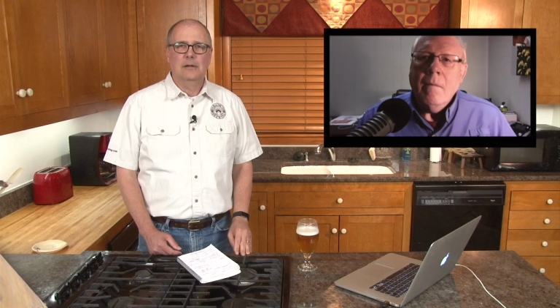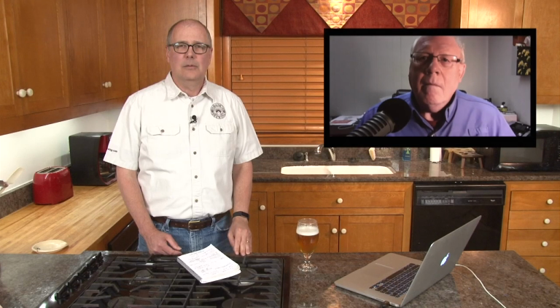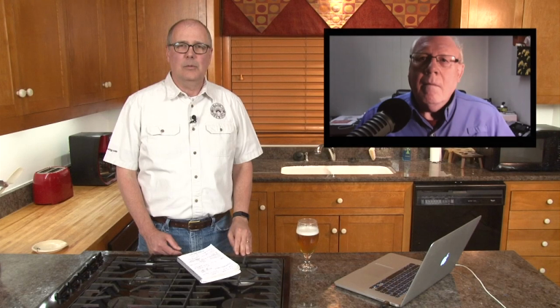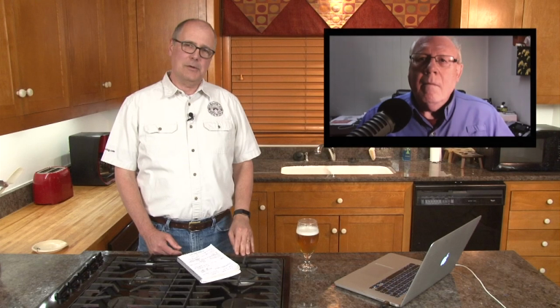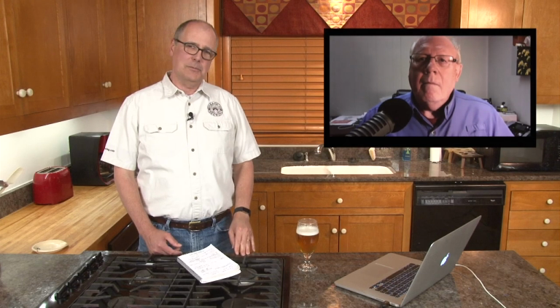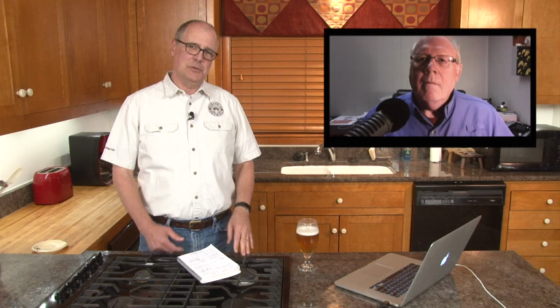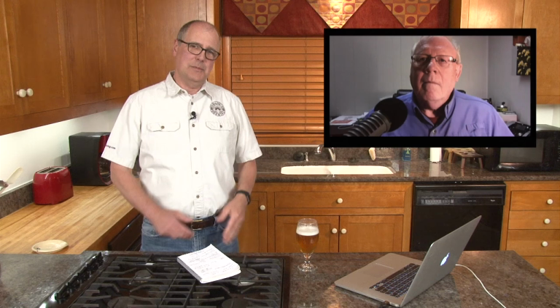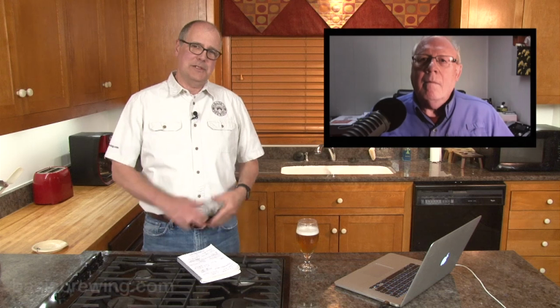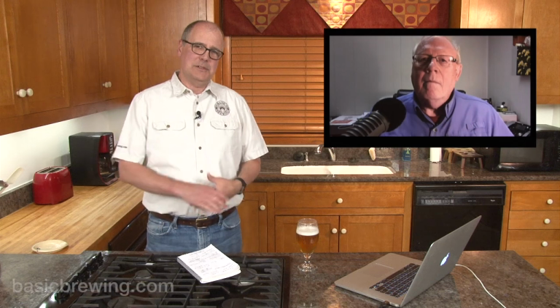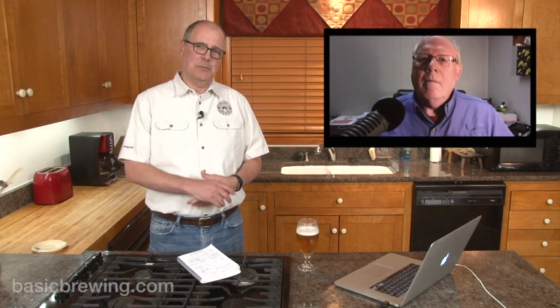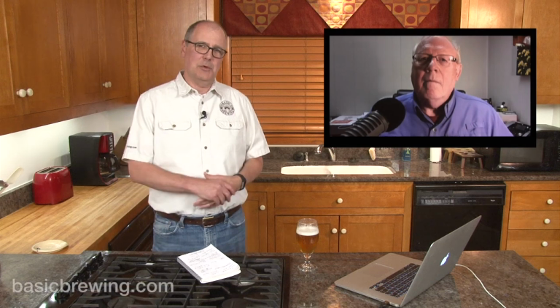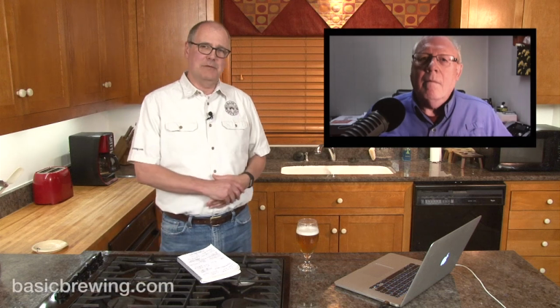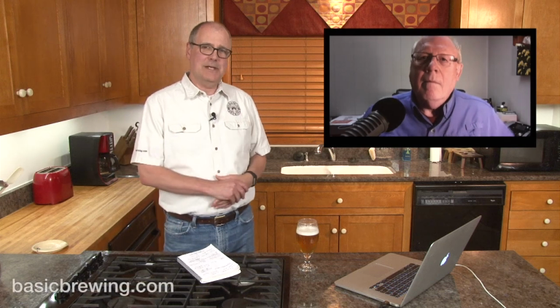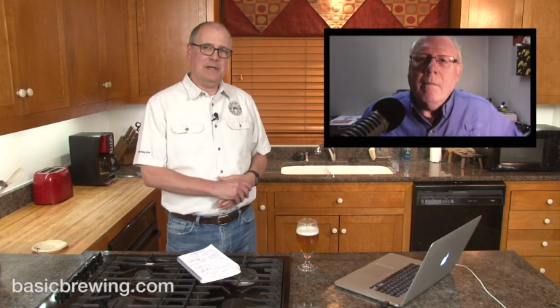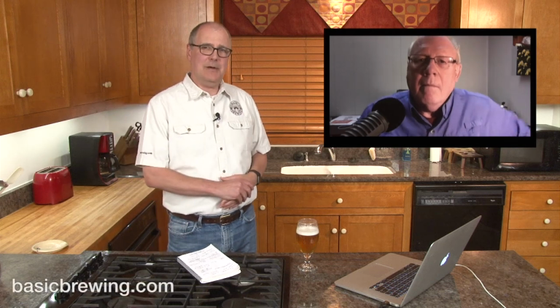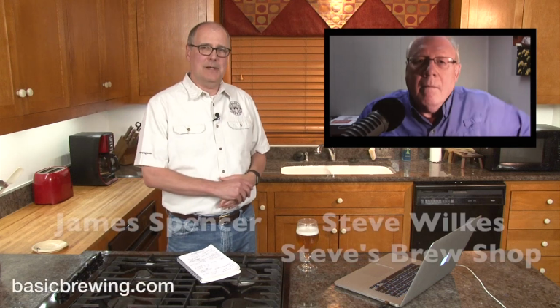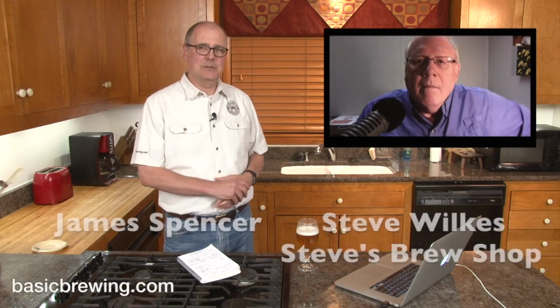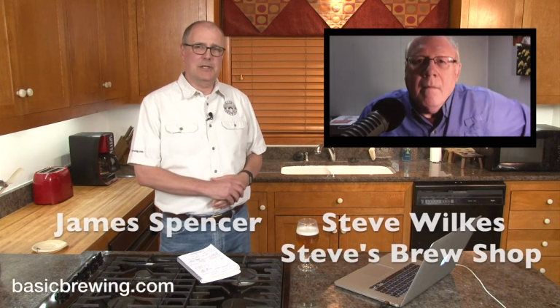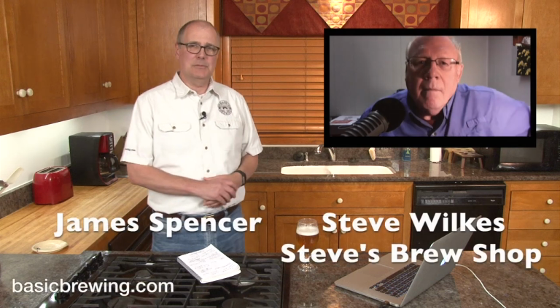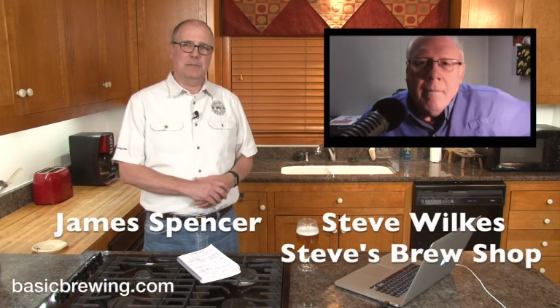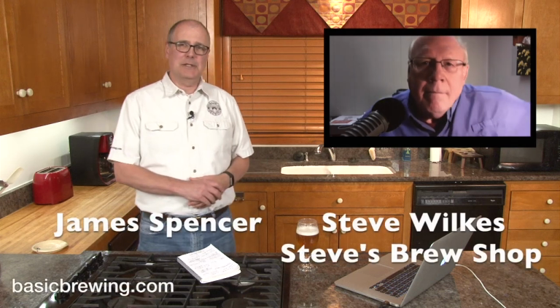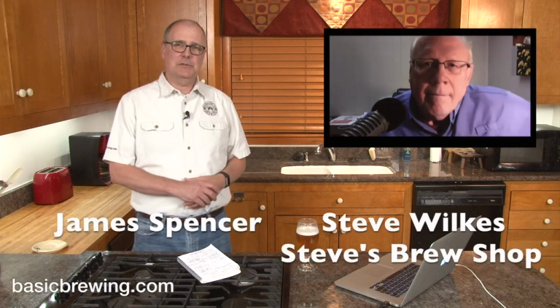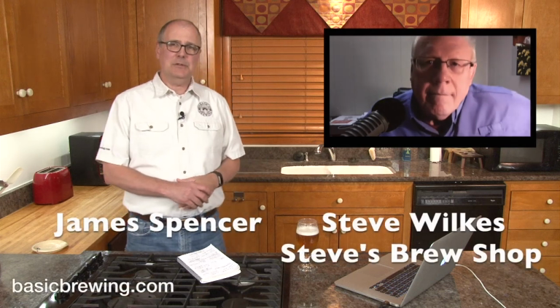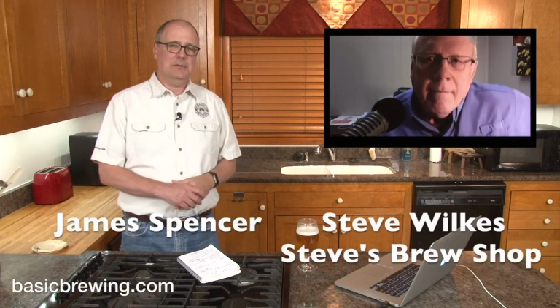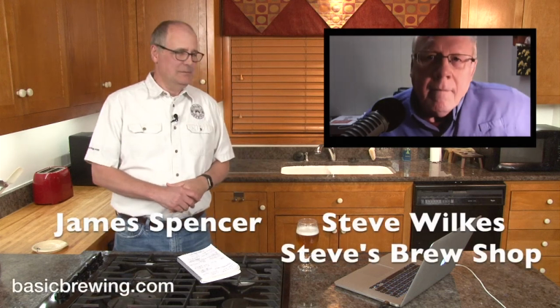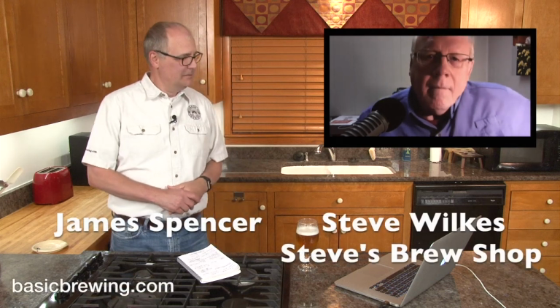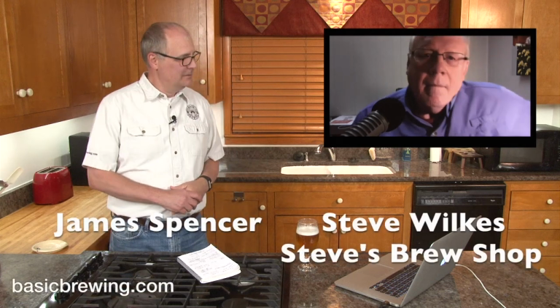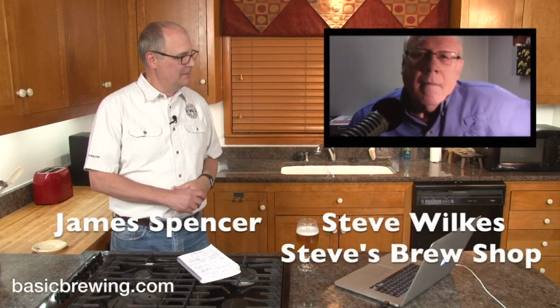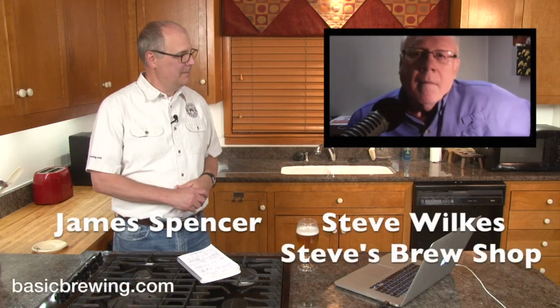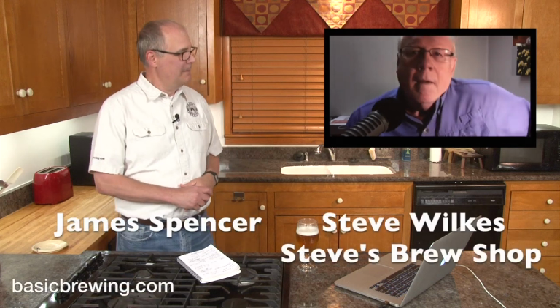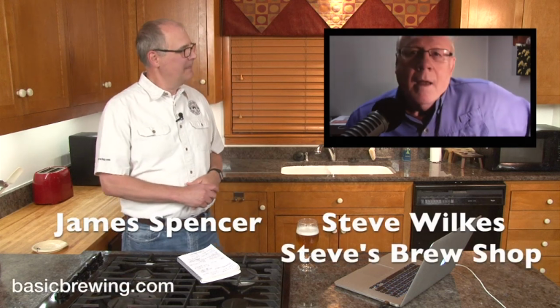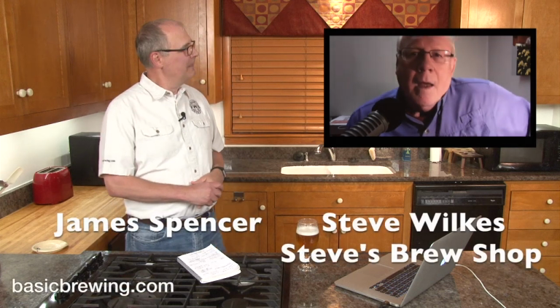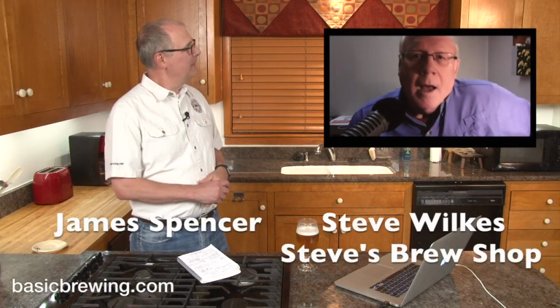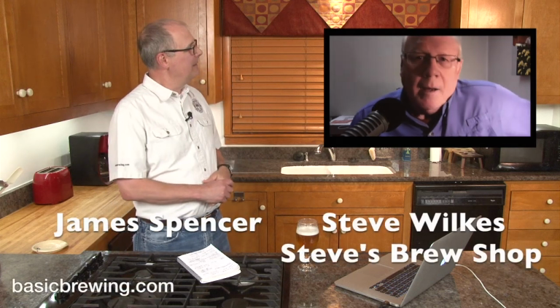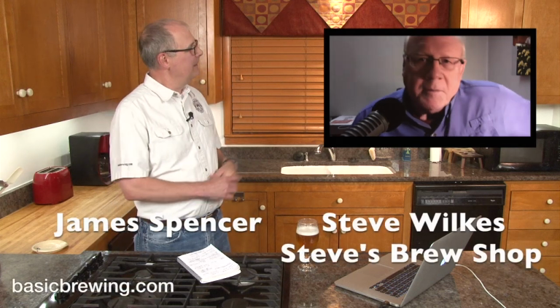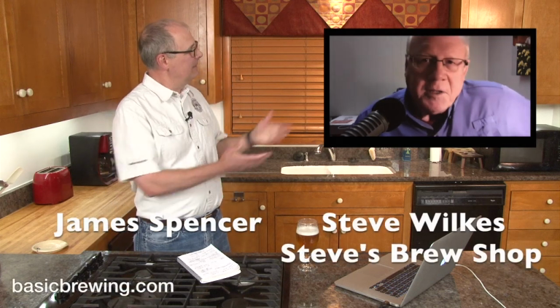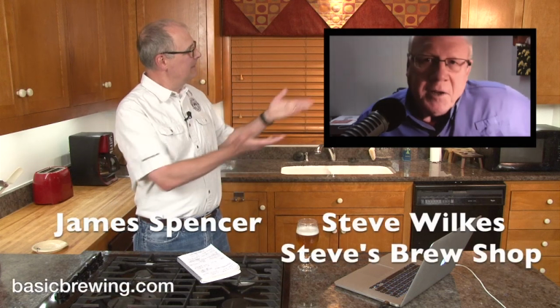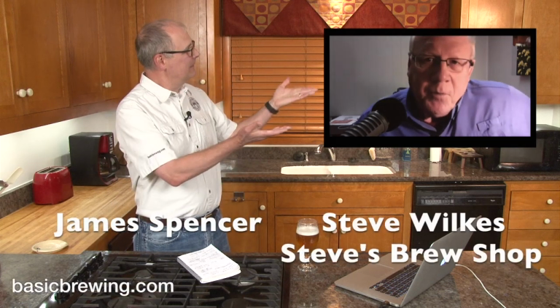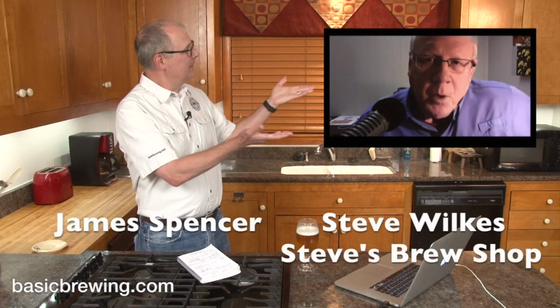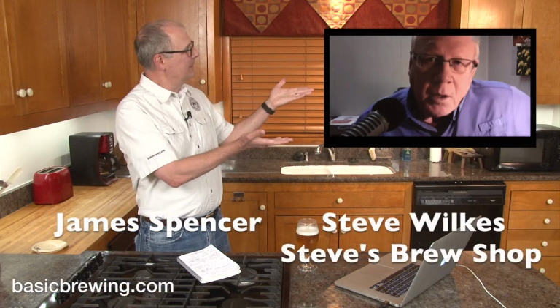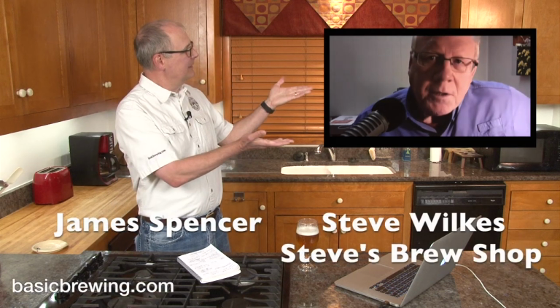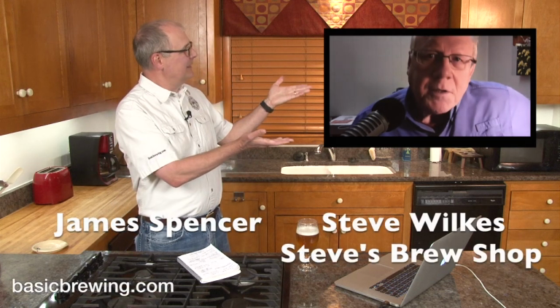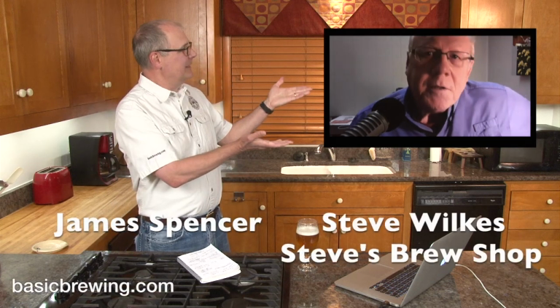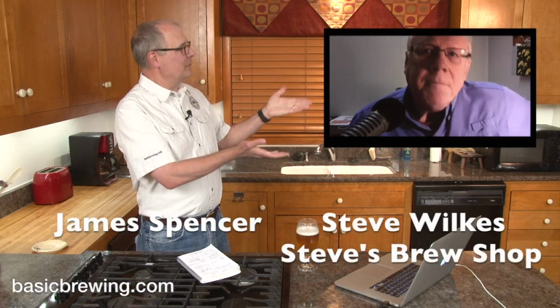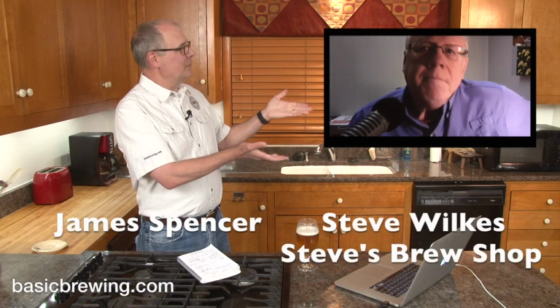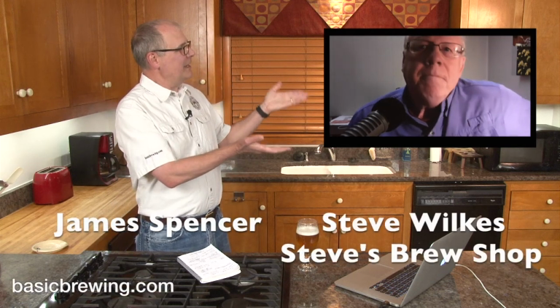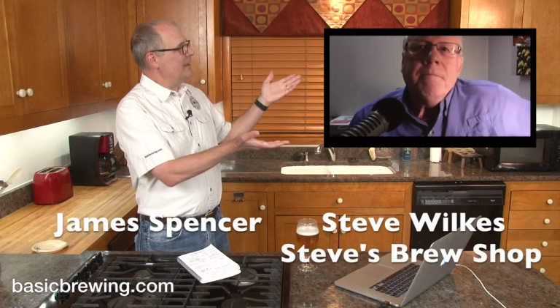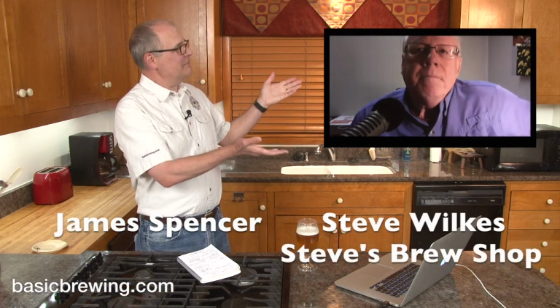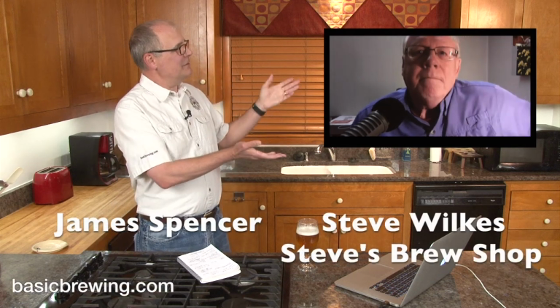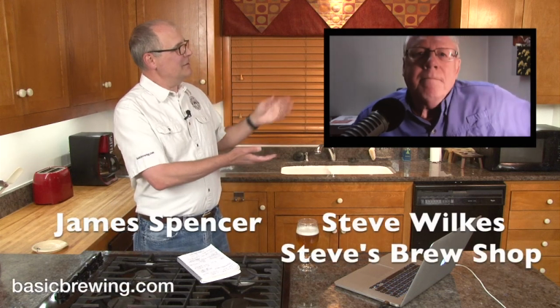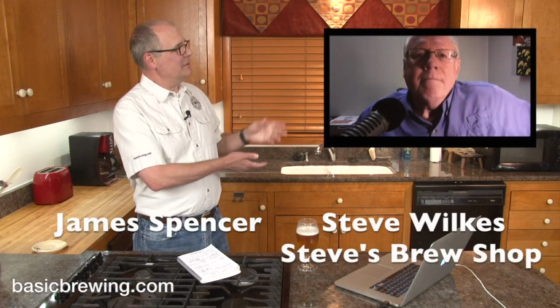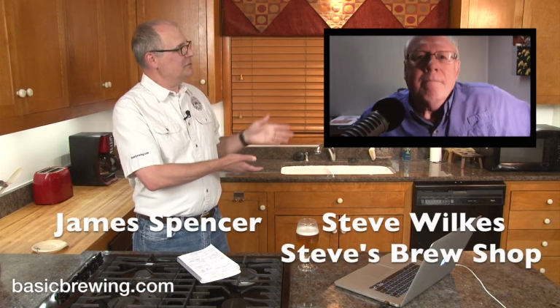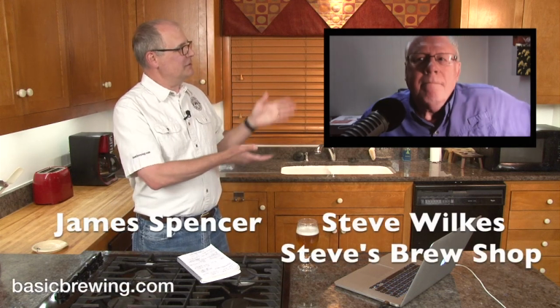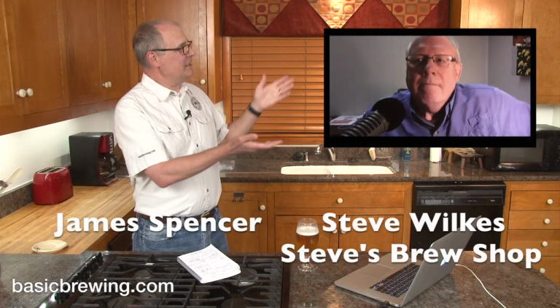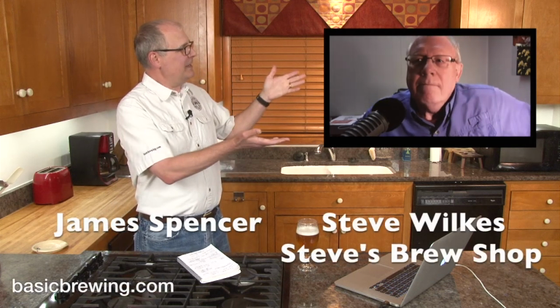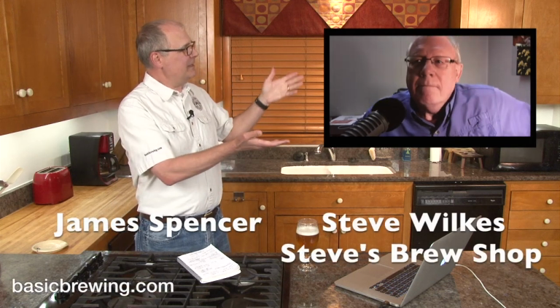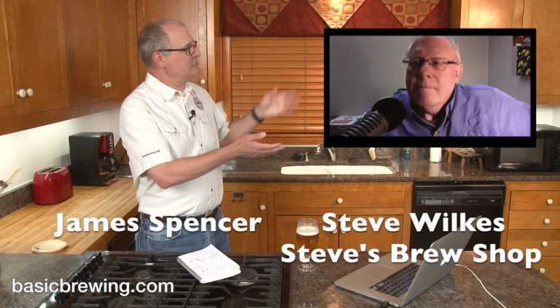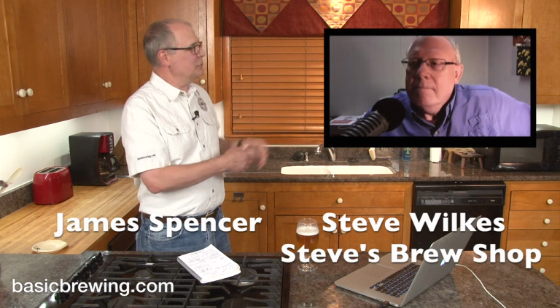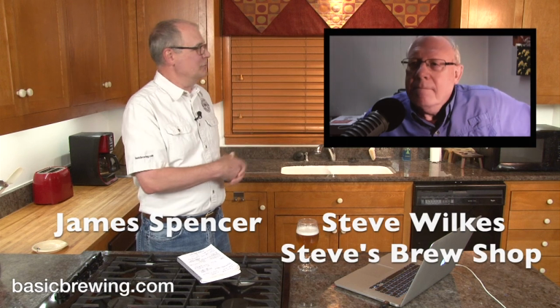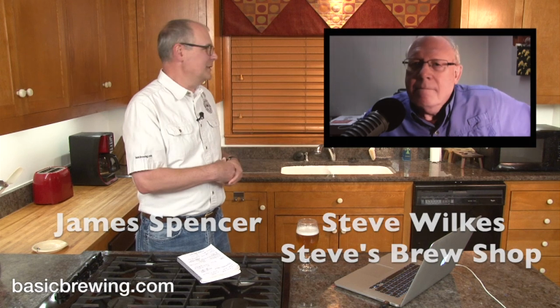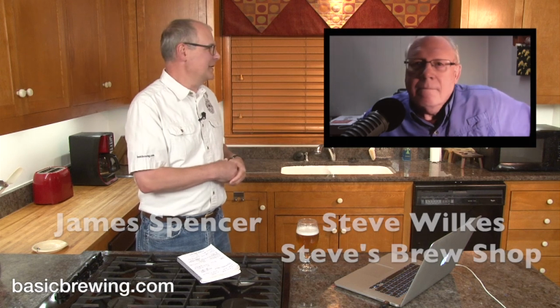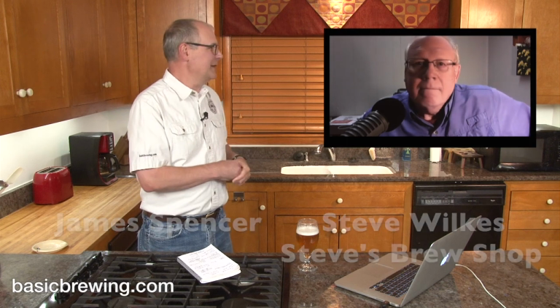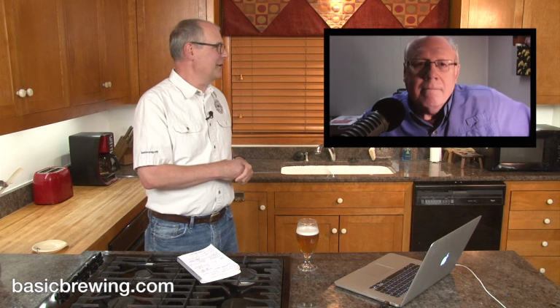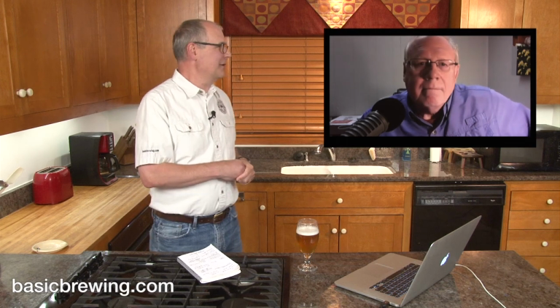Welcome to Basic Brewing Video. I'm James Spencer. I'm Steve Wilkes. We have Steve Headroom here.